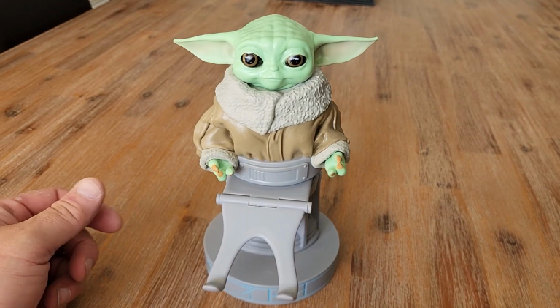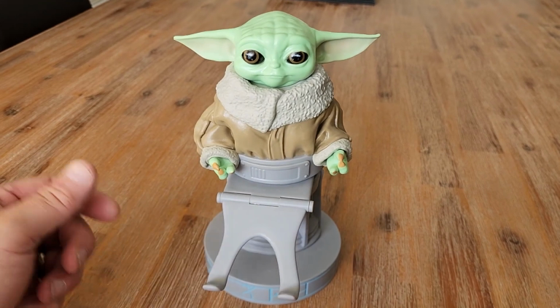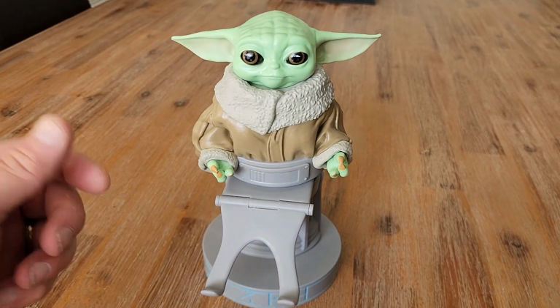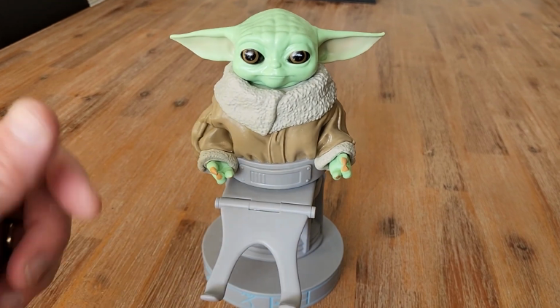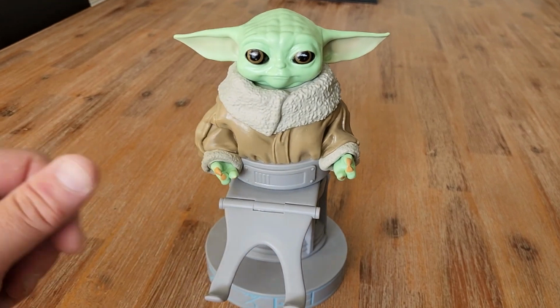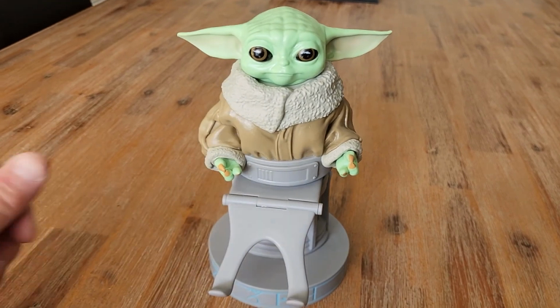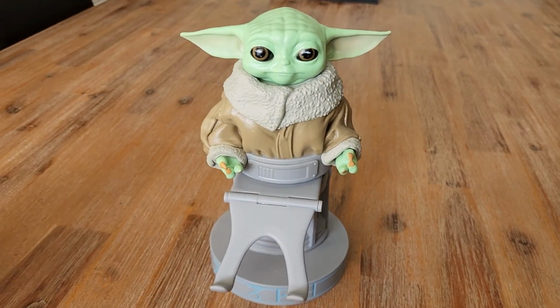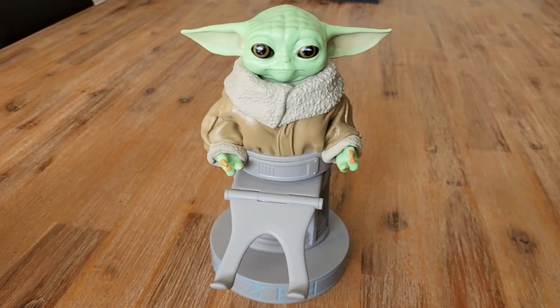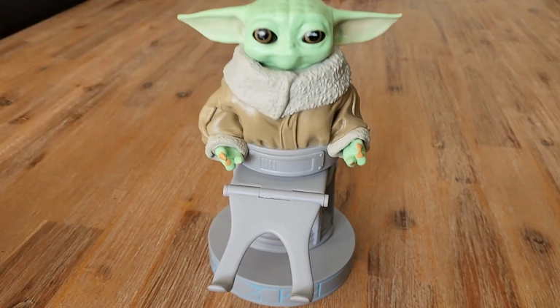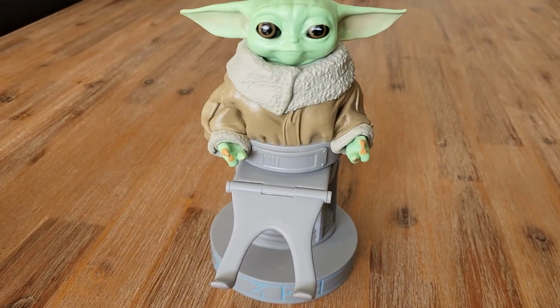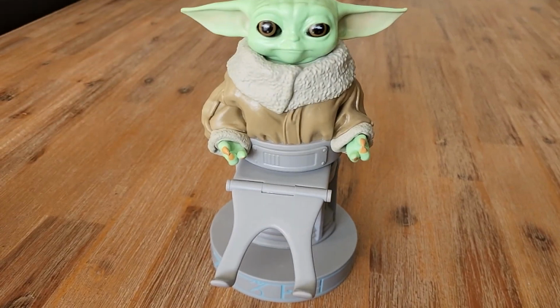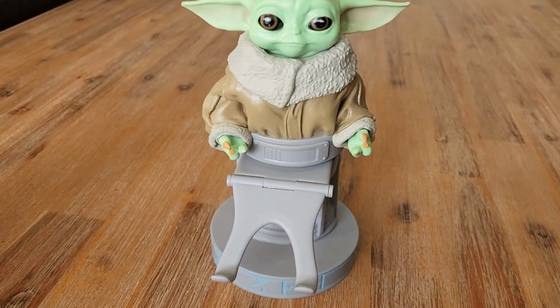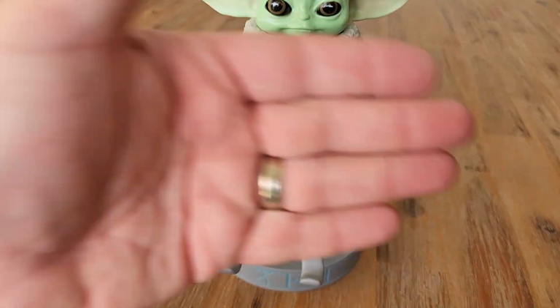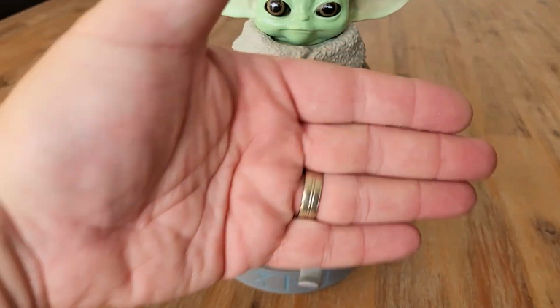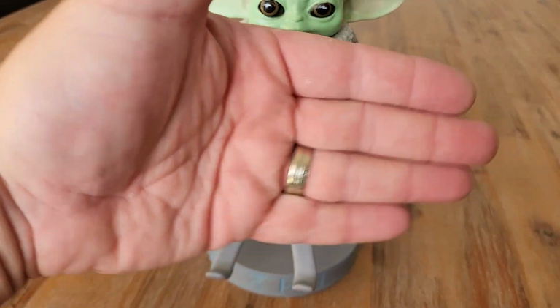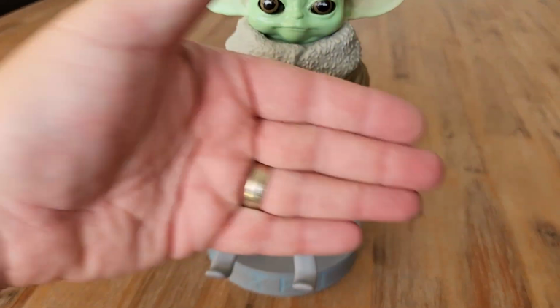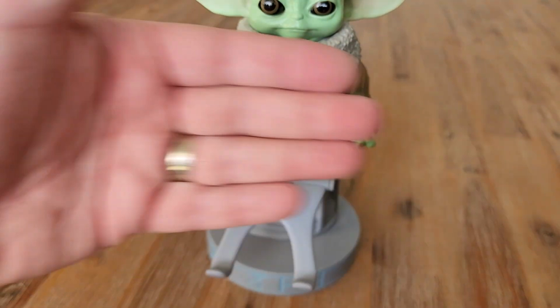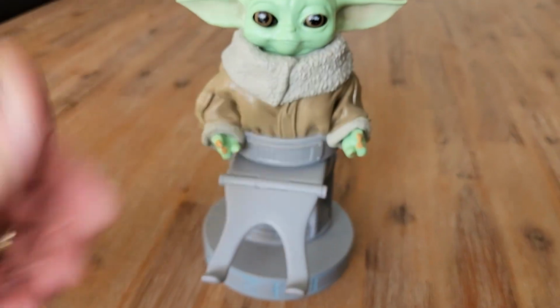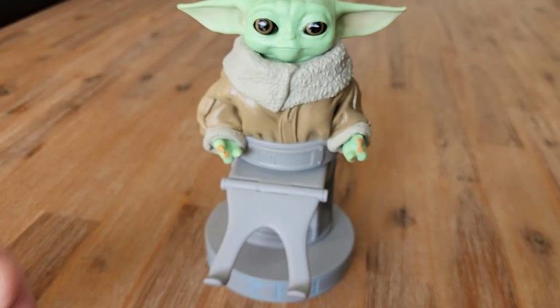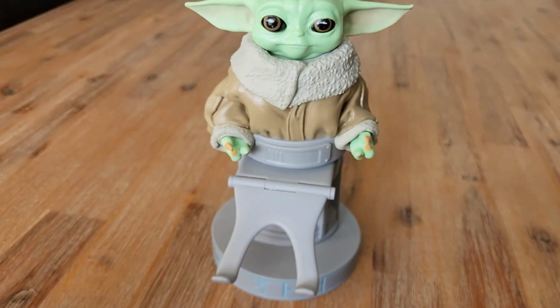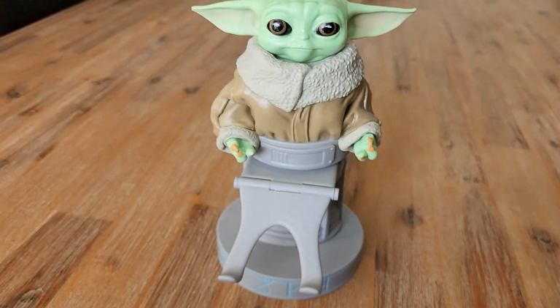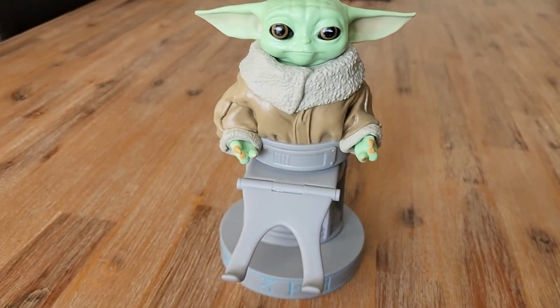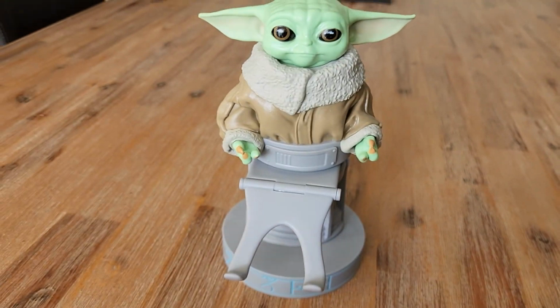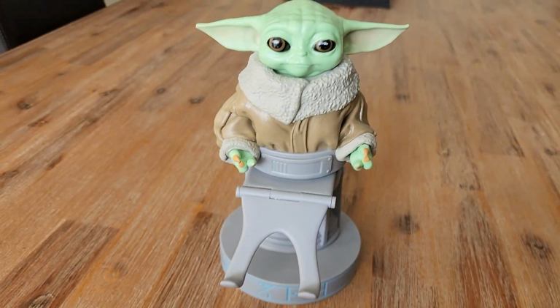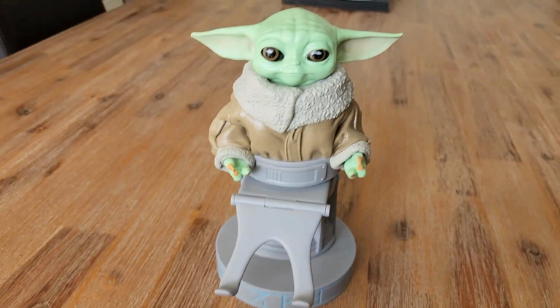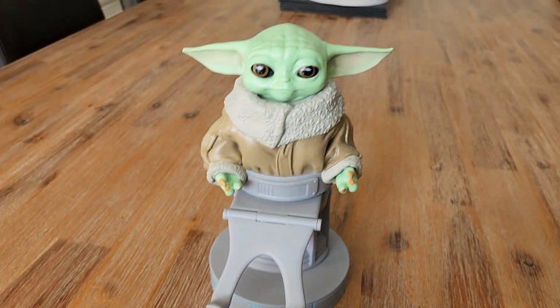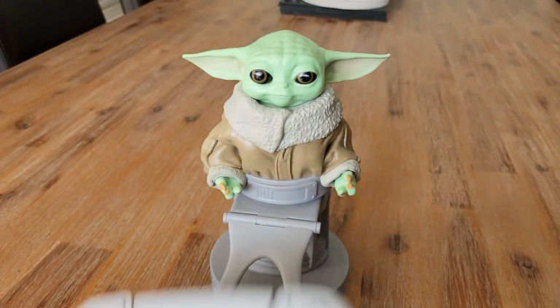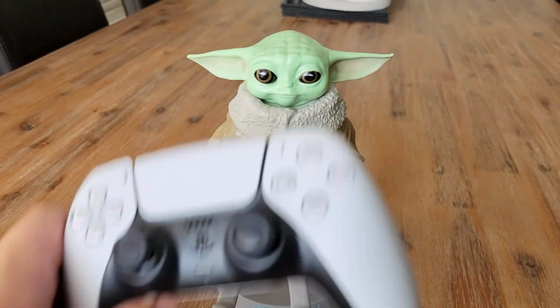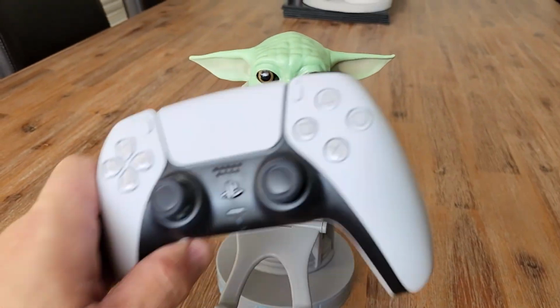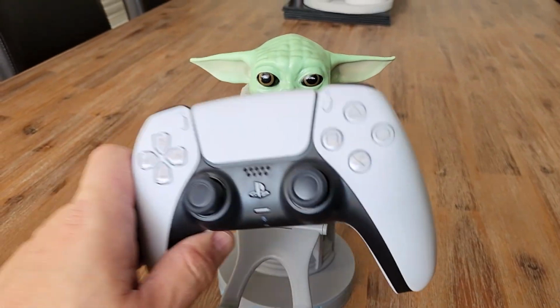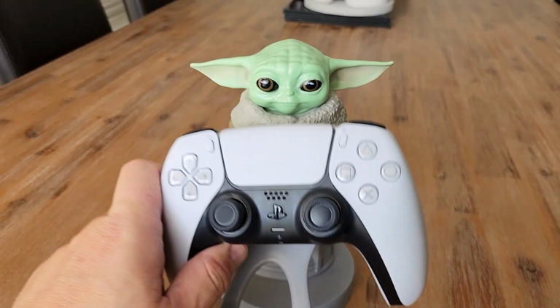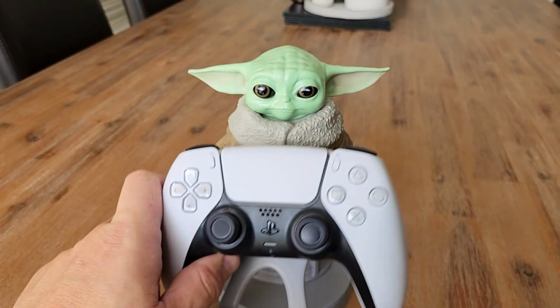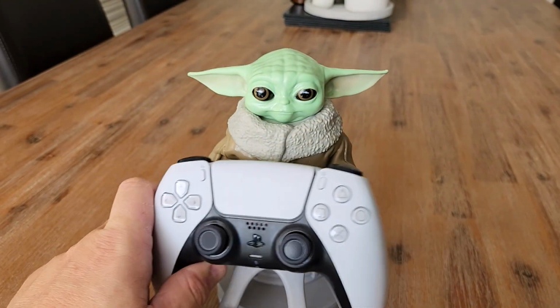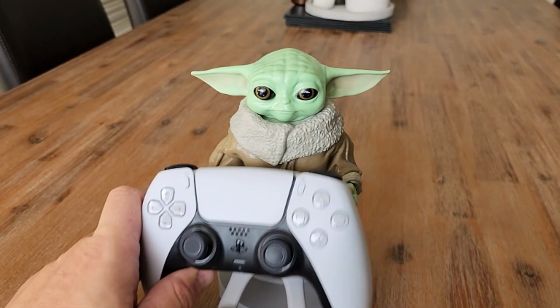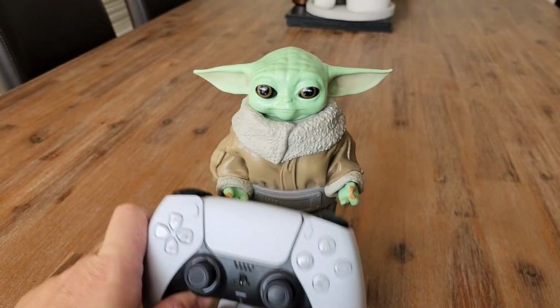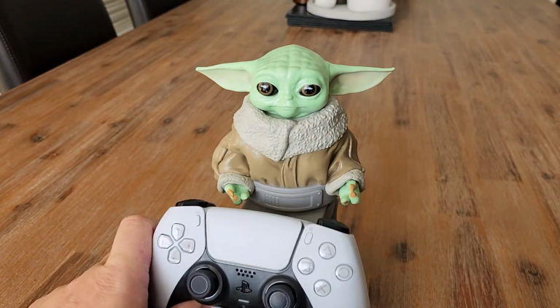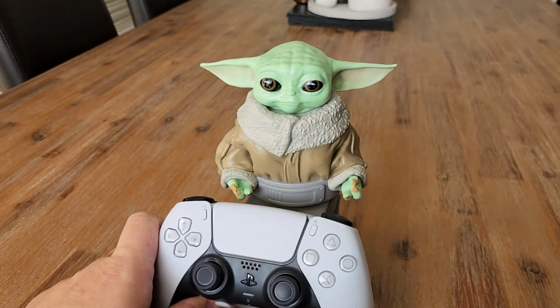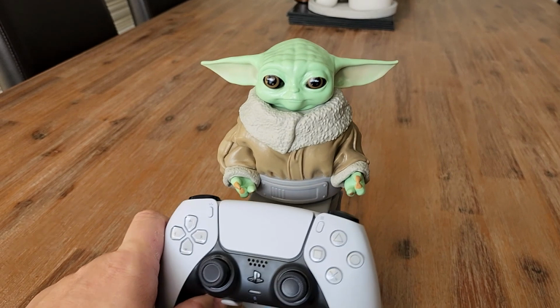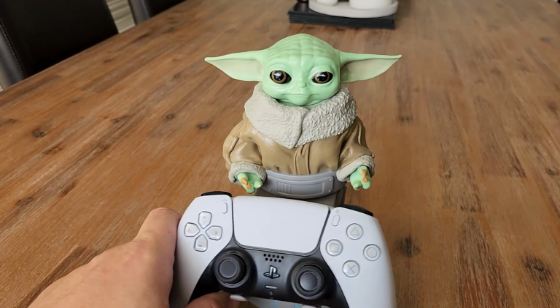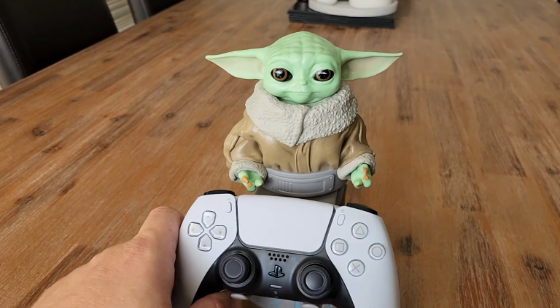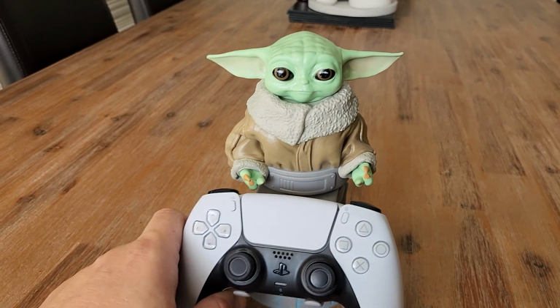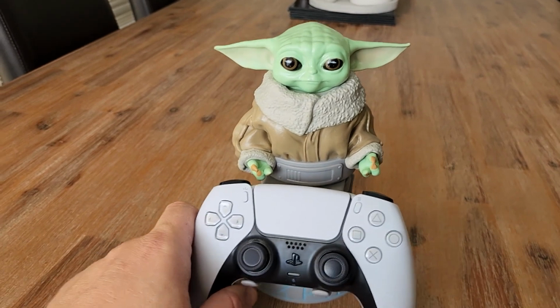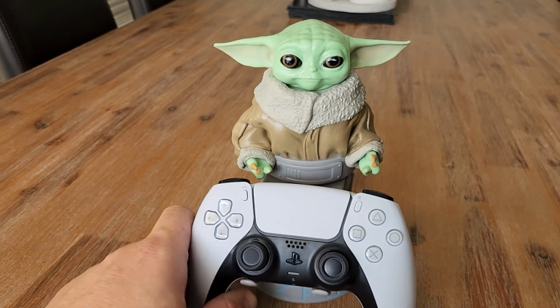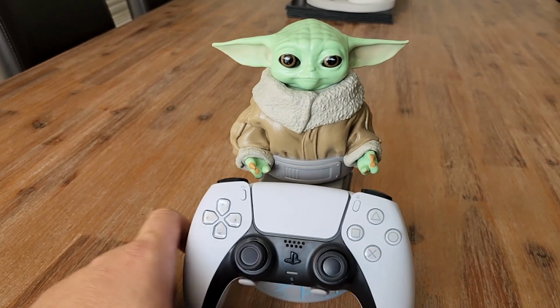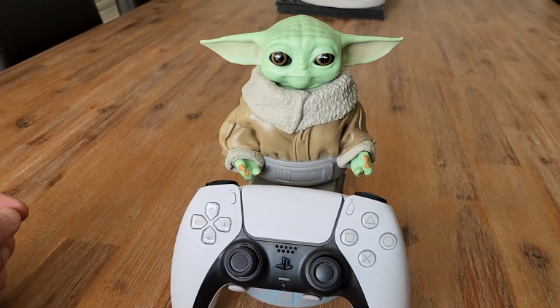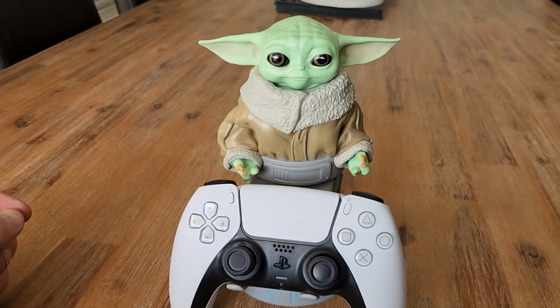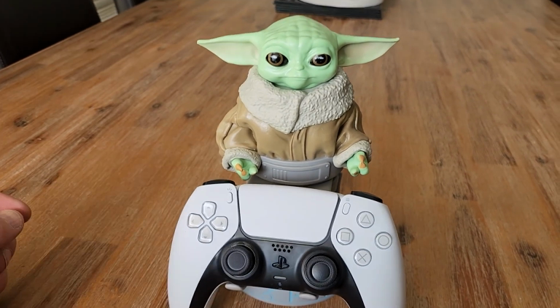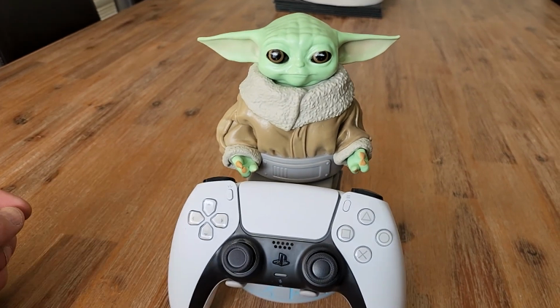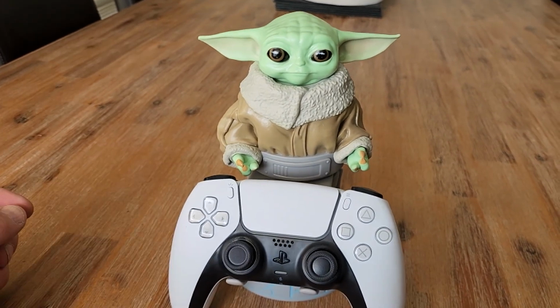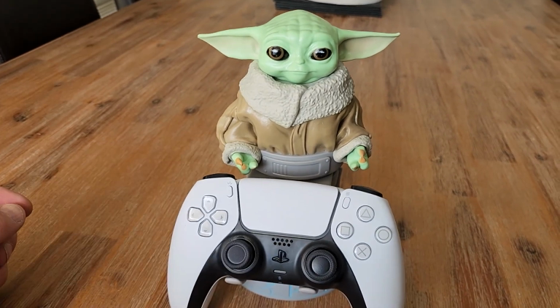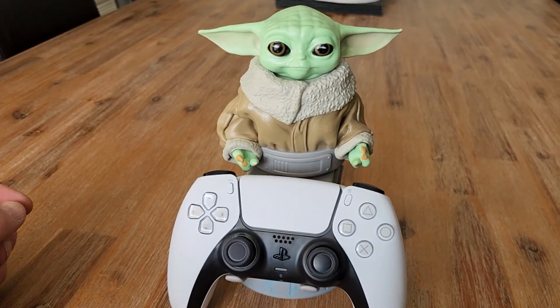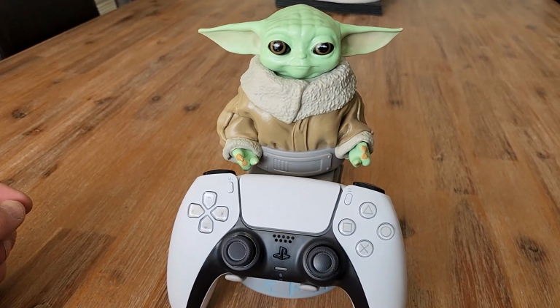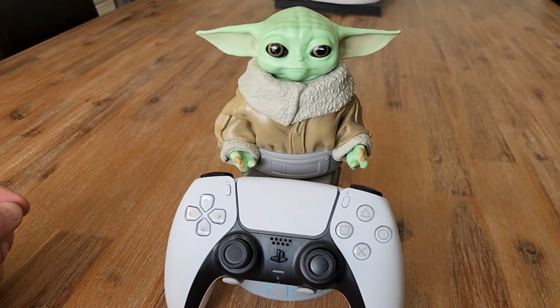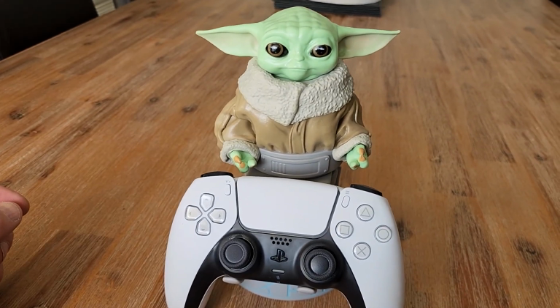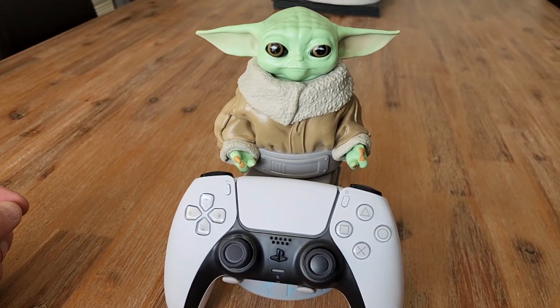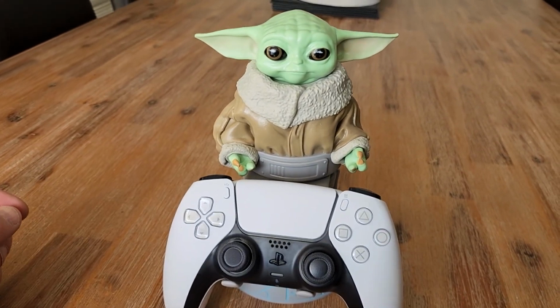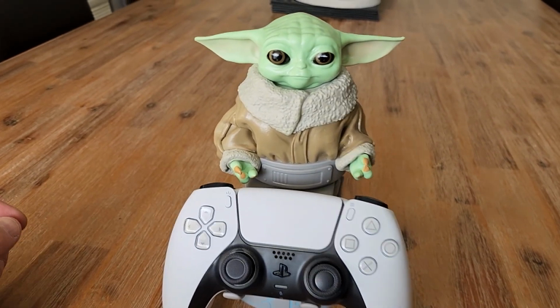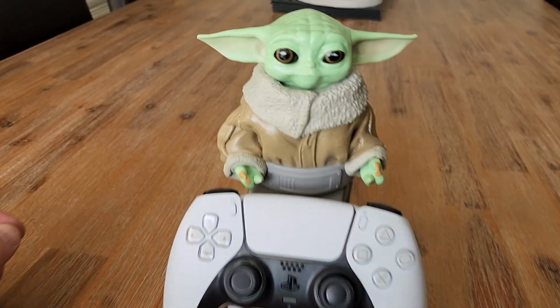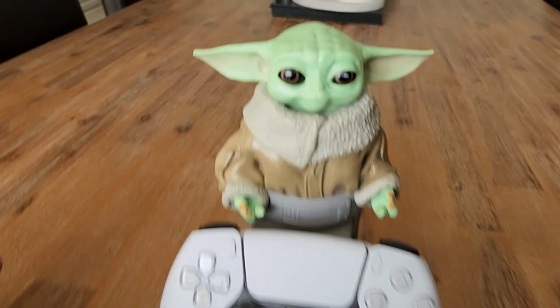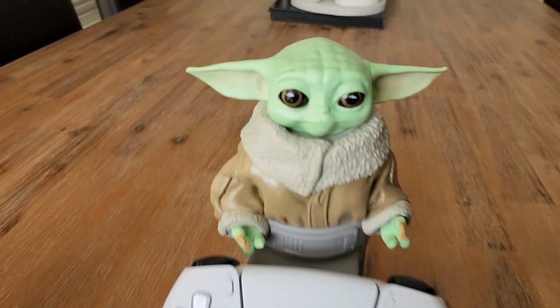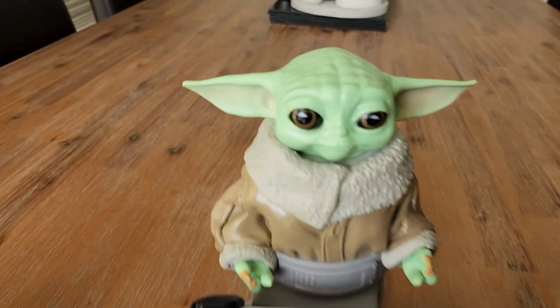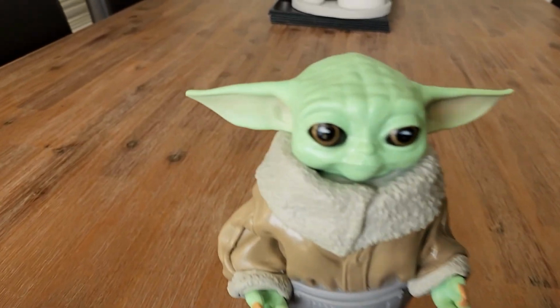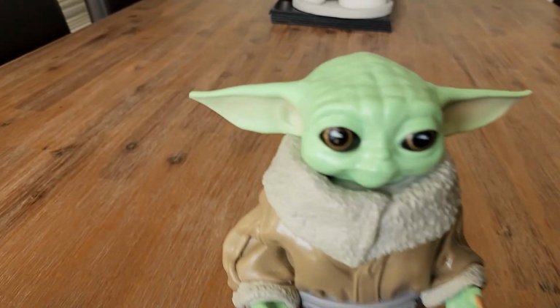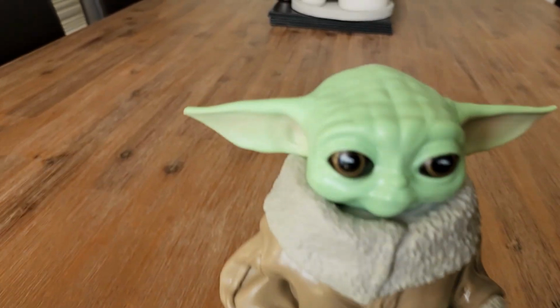Some people put their phone sitting there, but like I said, my son puts his controller there. So he really likes it.